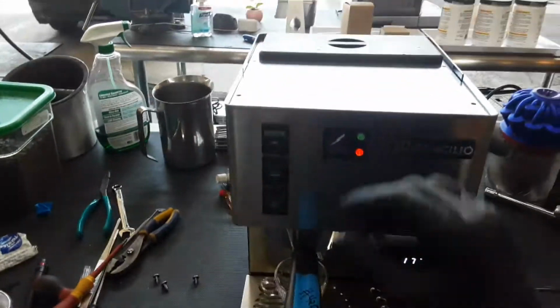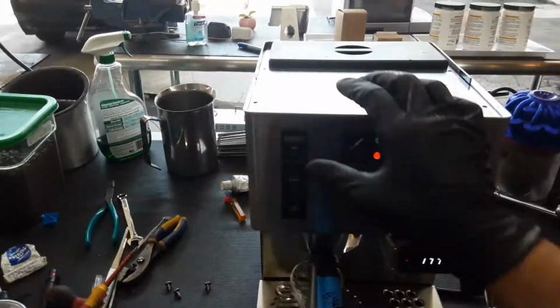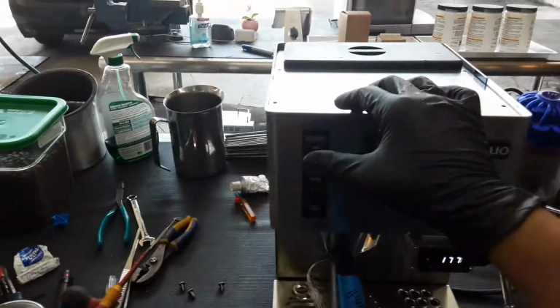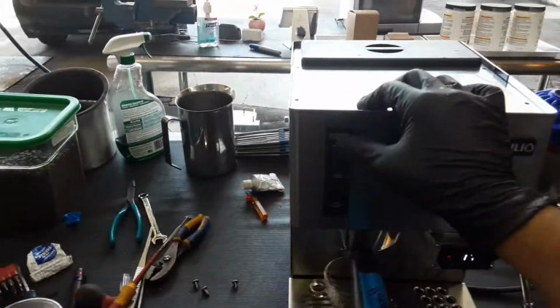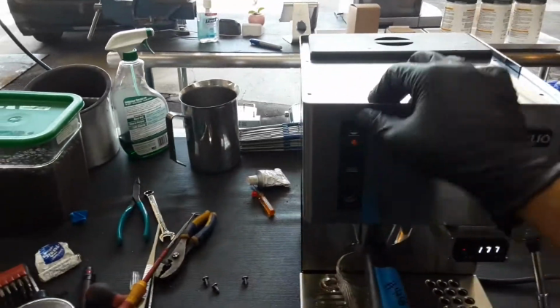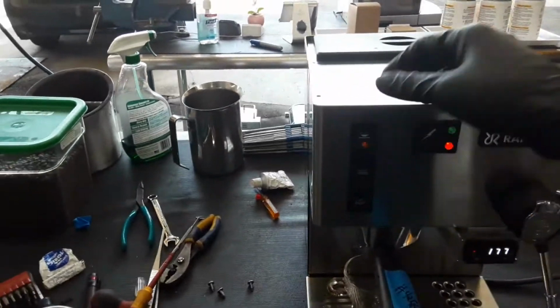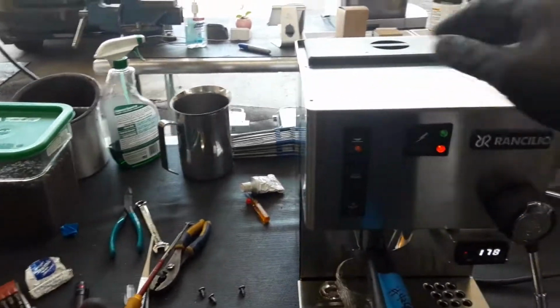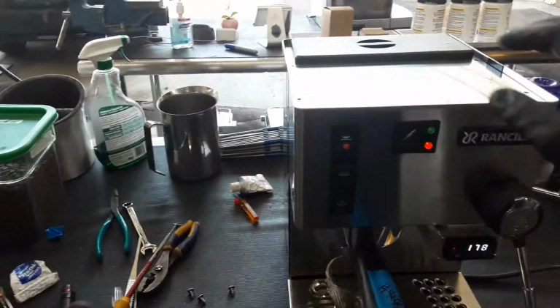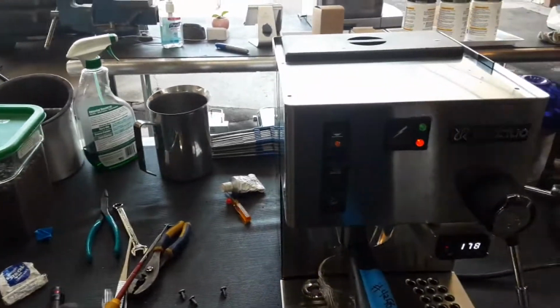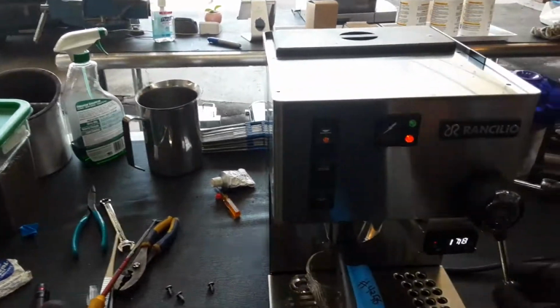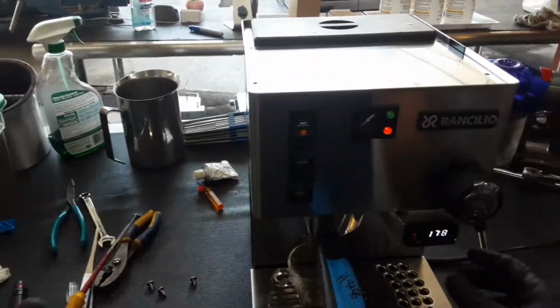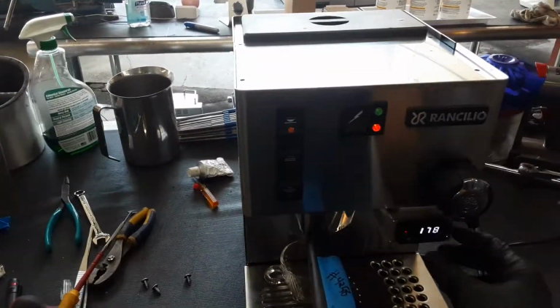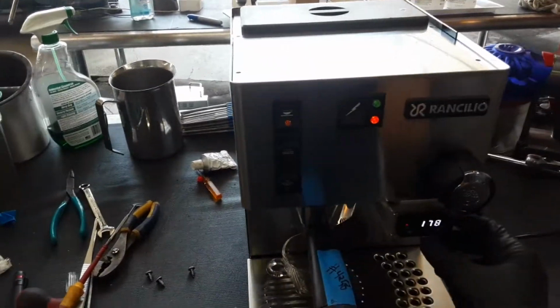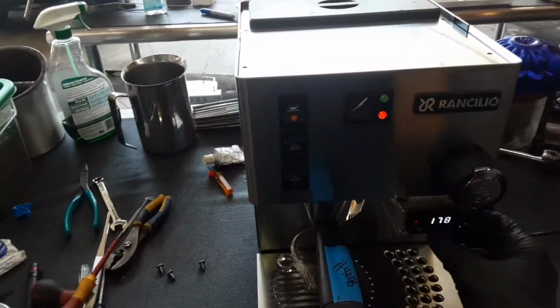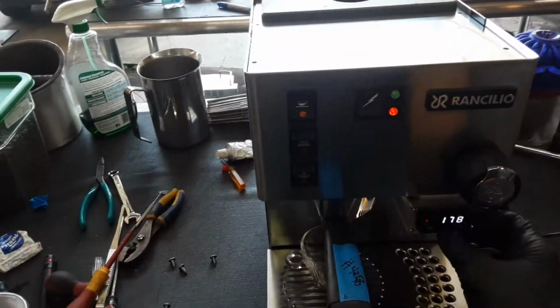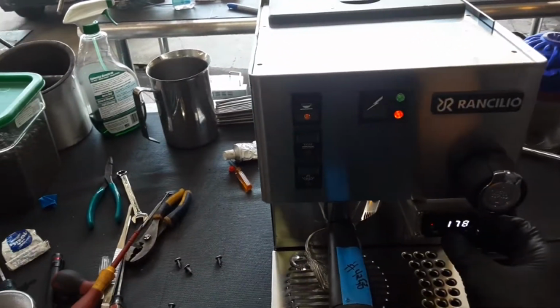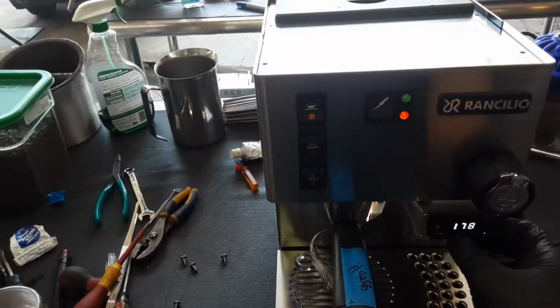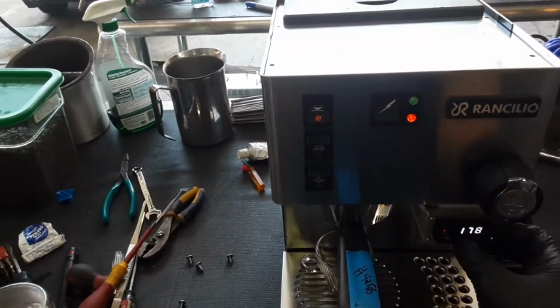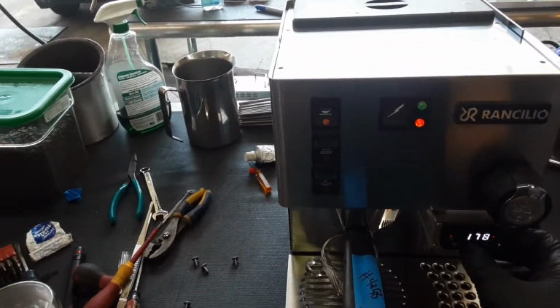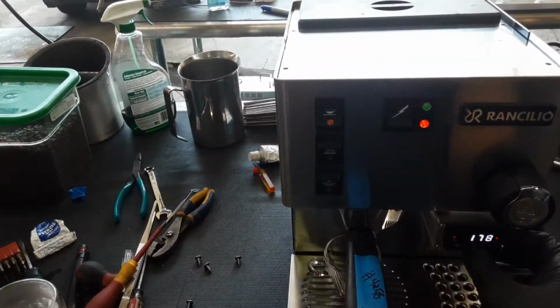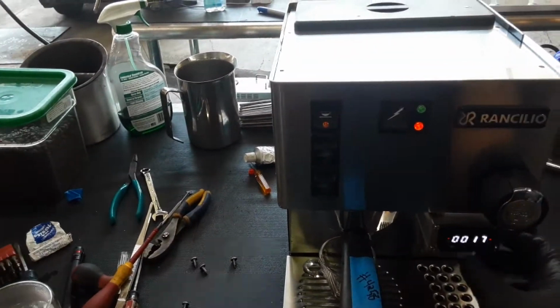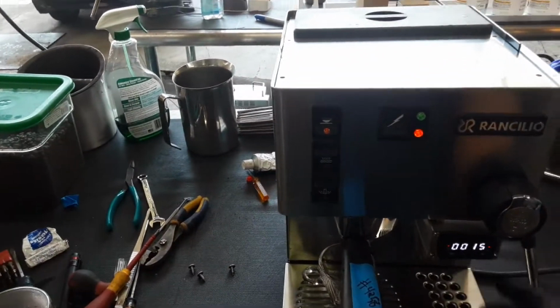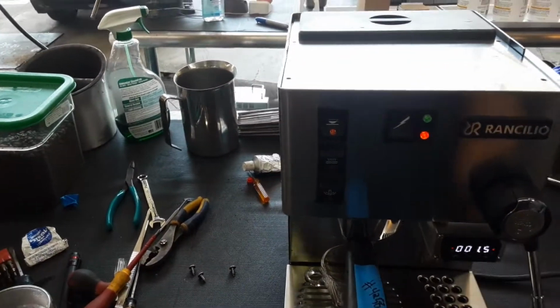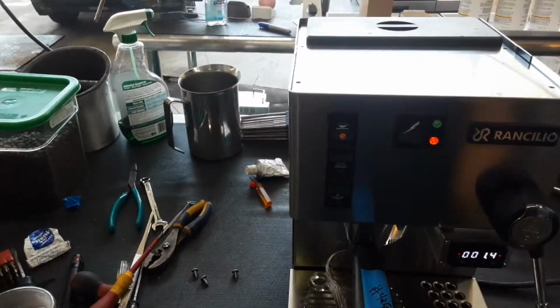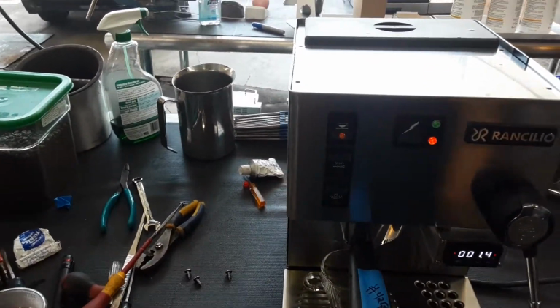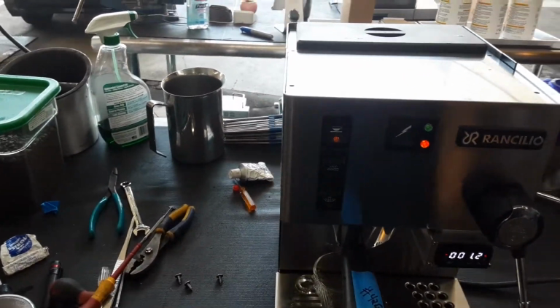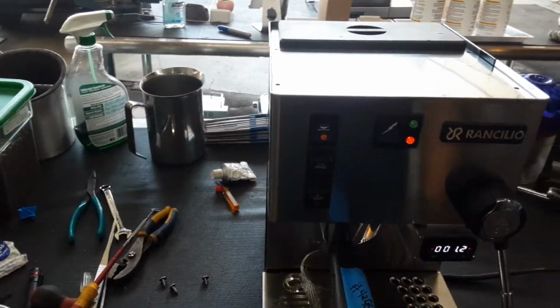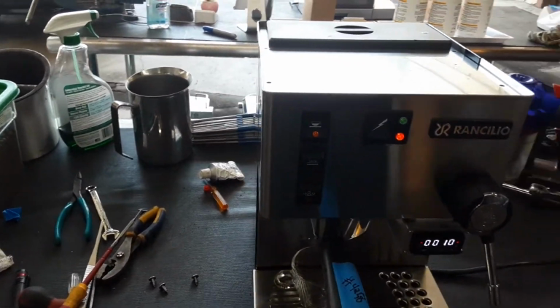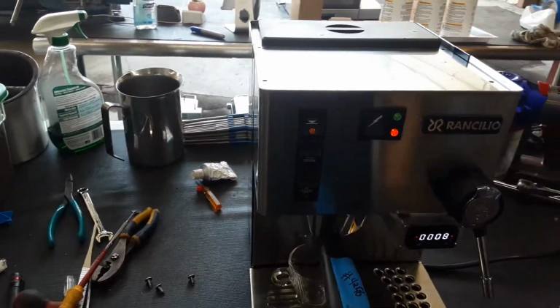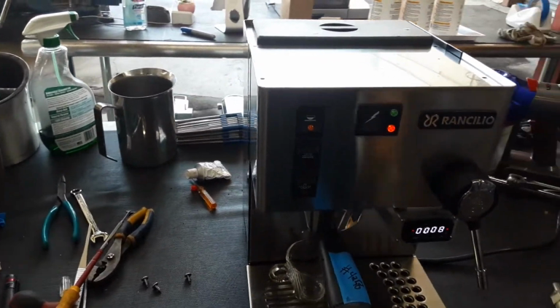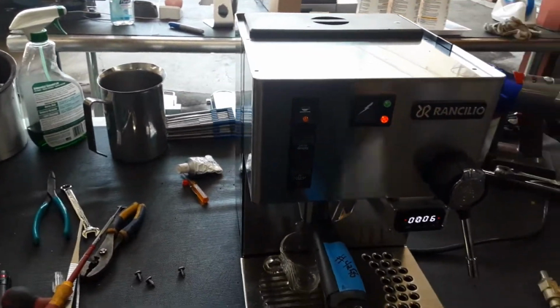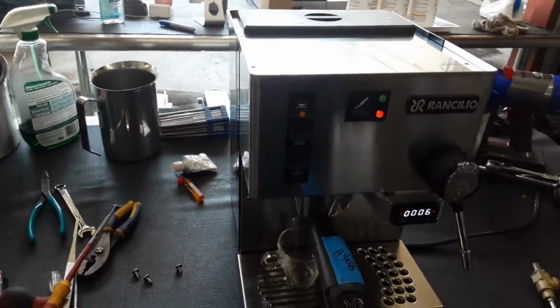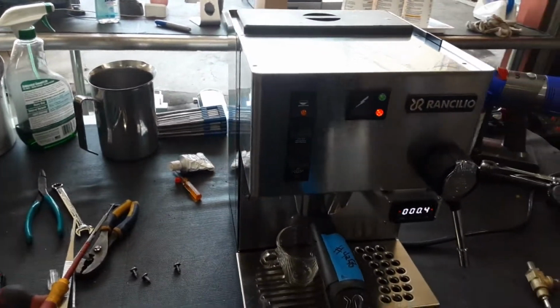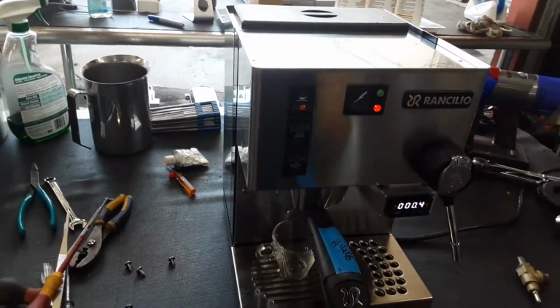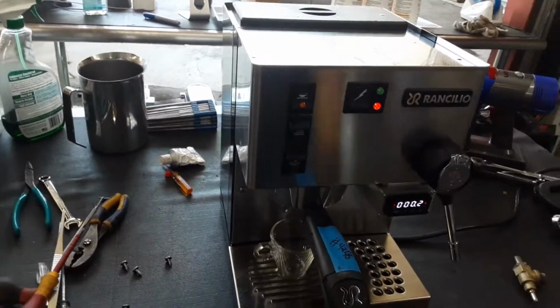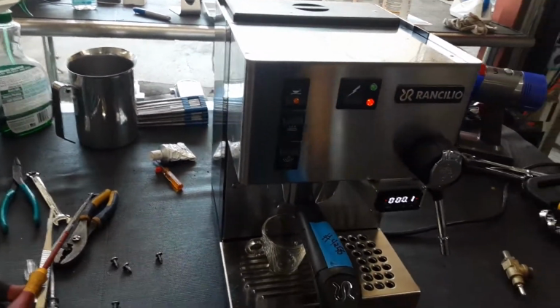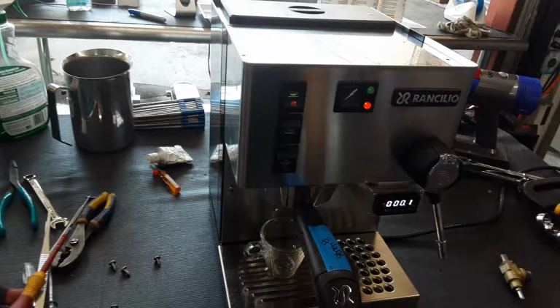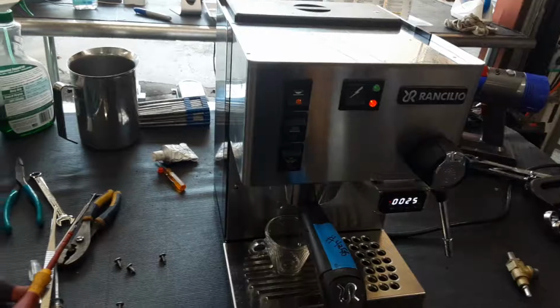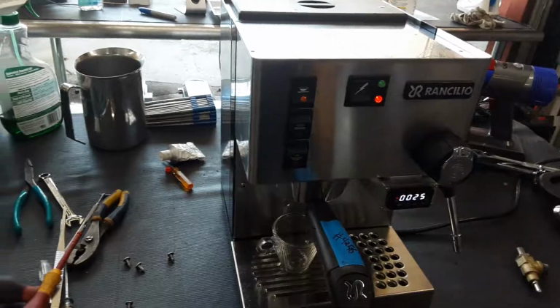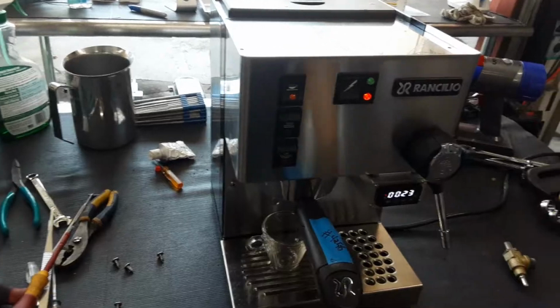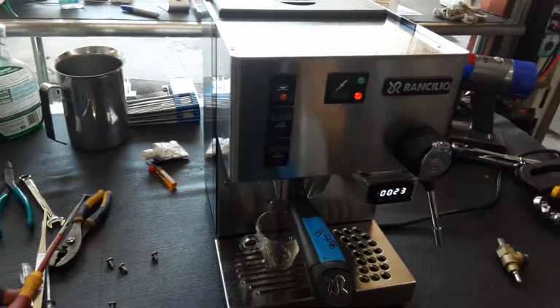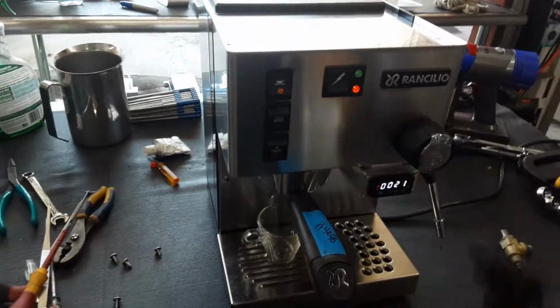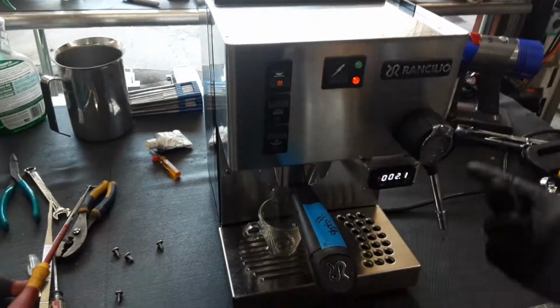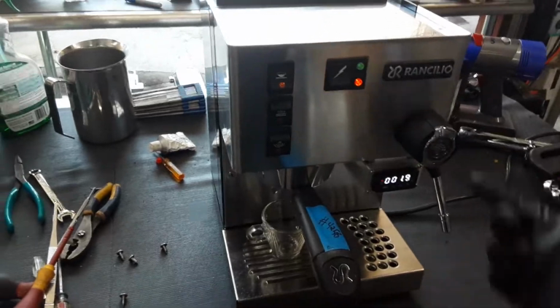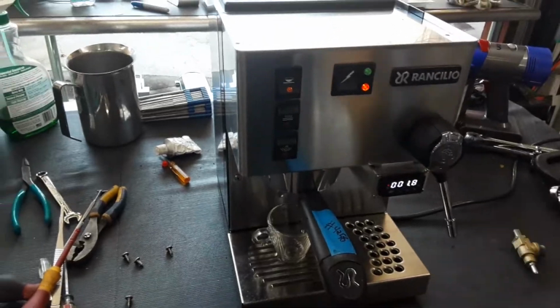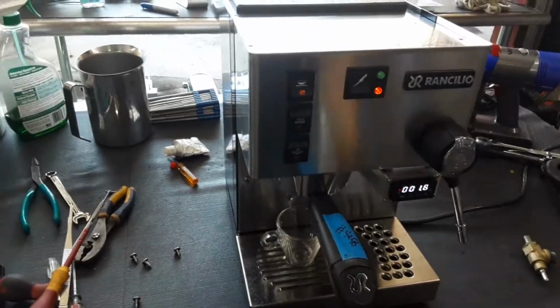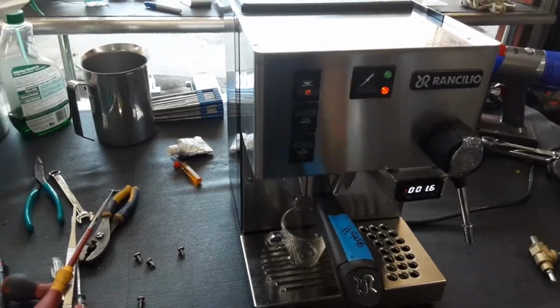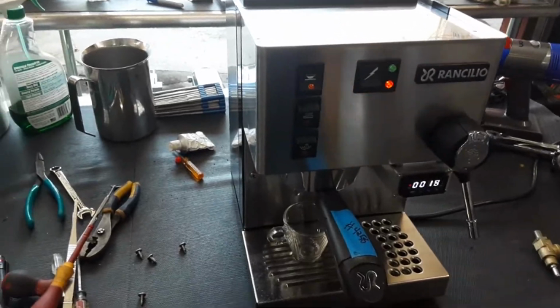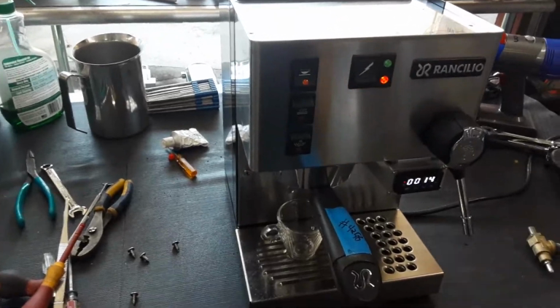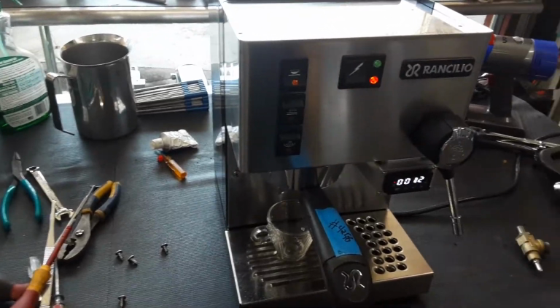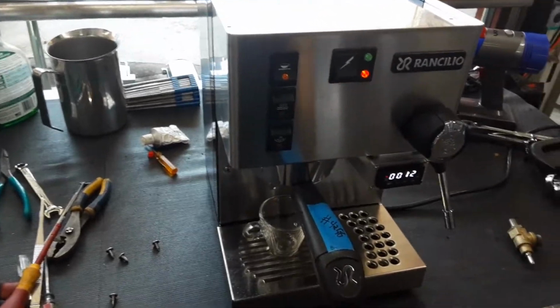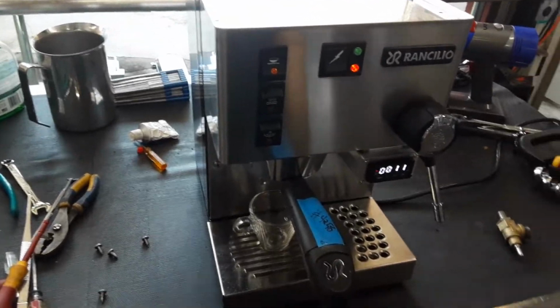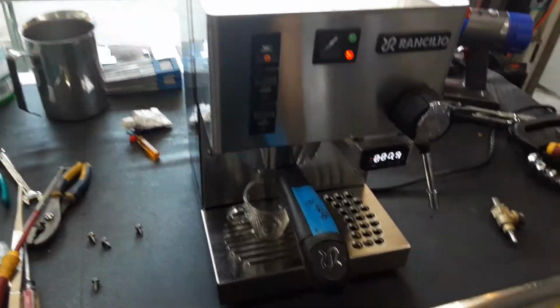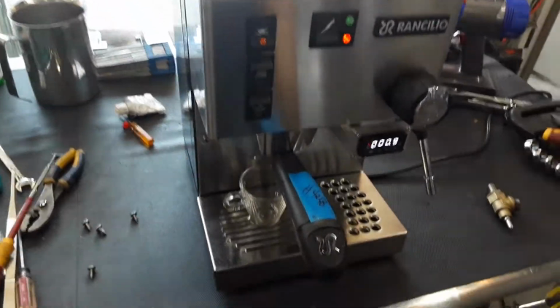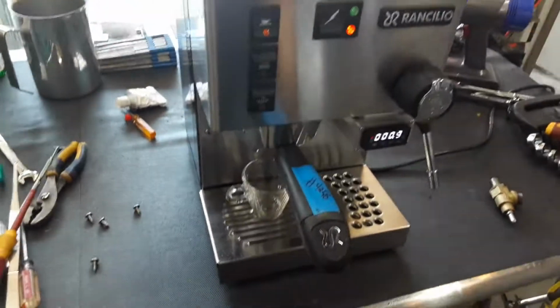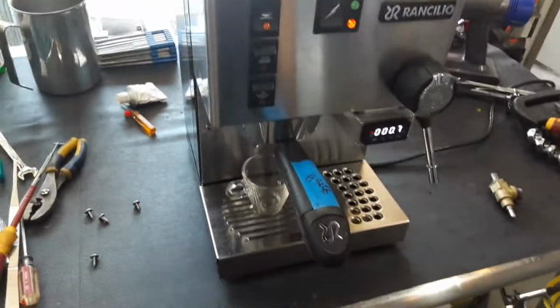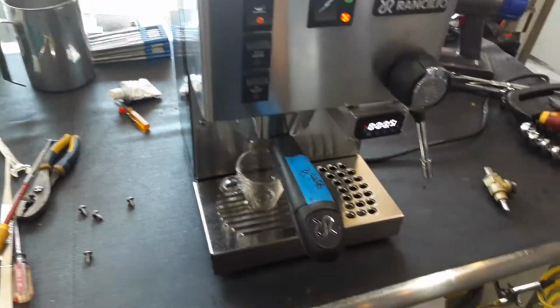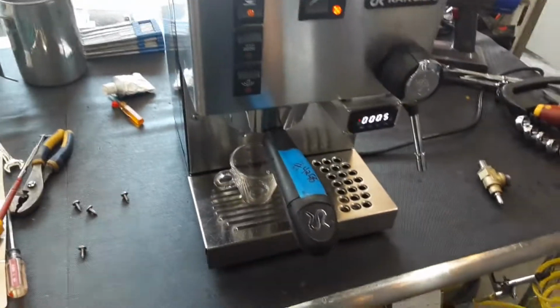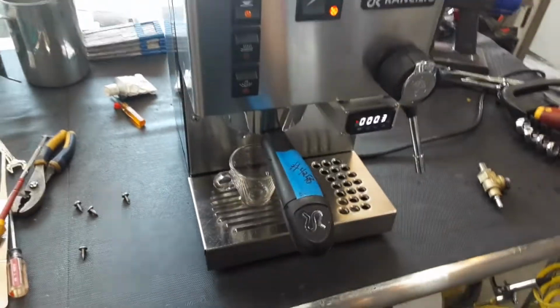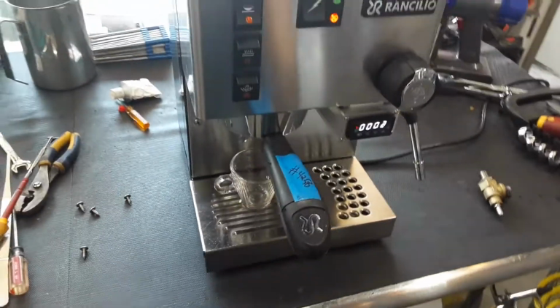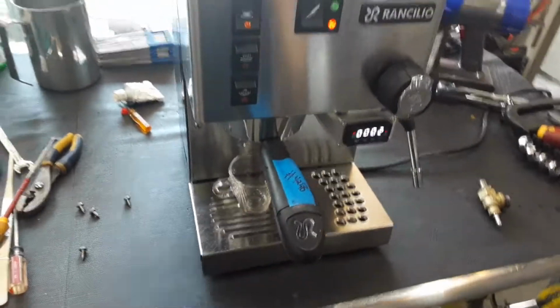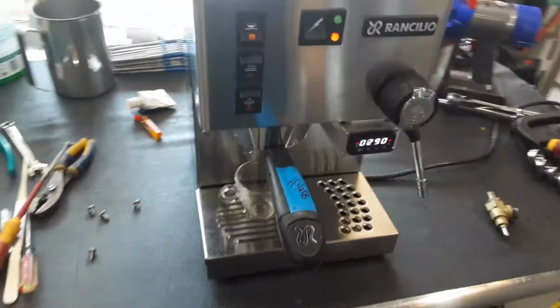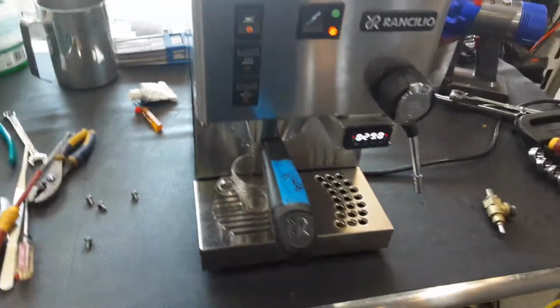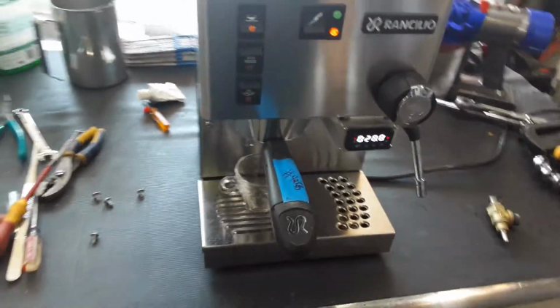So I'm starting with one Silvia espresso. Let's test this machine out to make sure everything is working. Then we're going to be testing the hot water one.